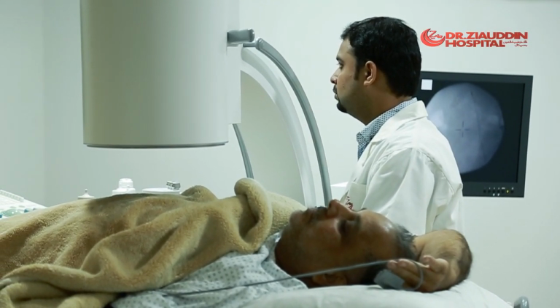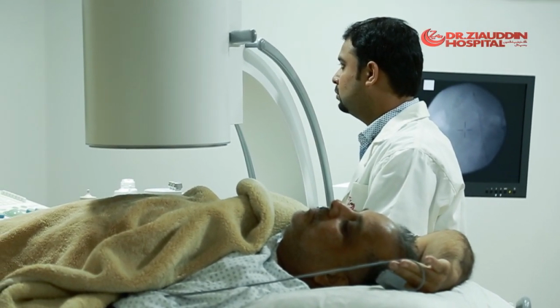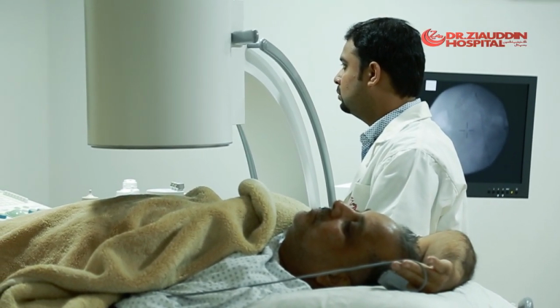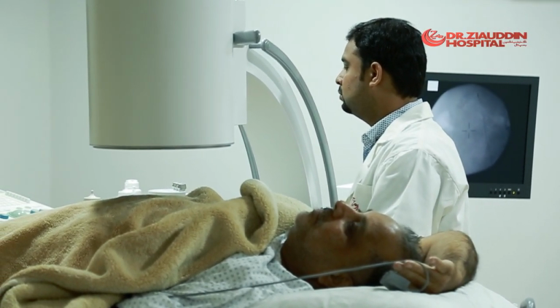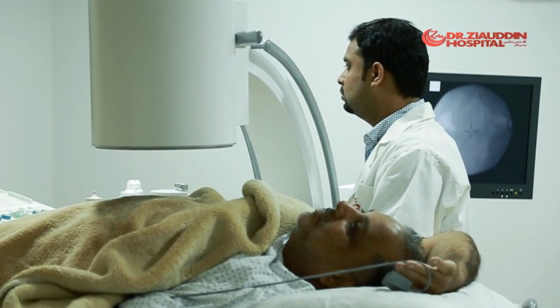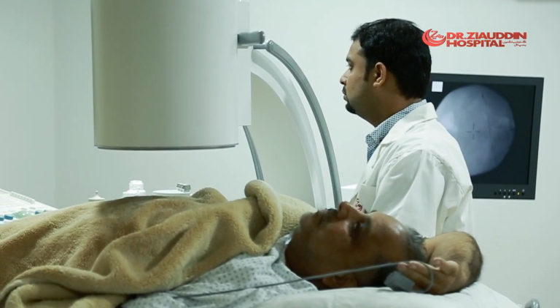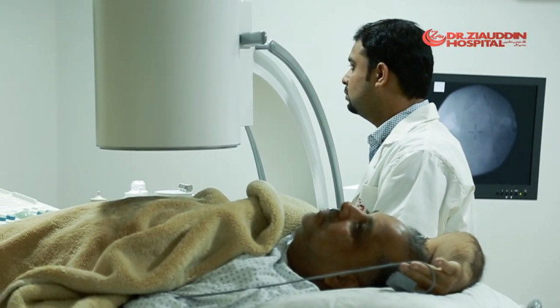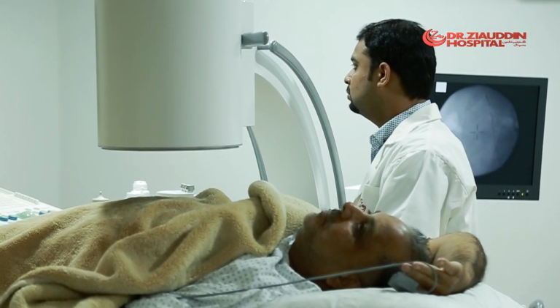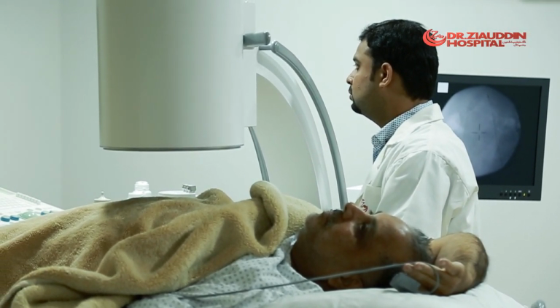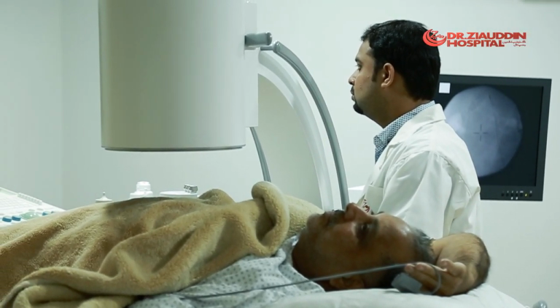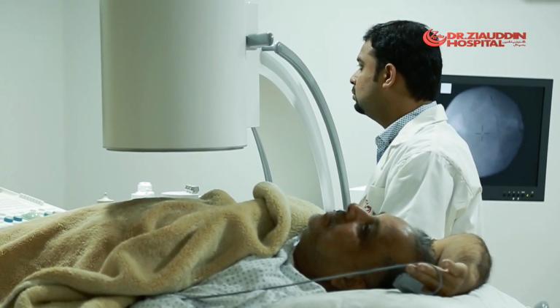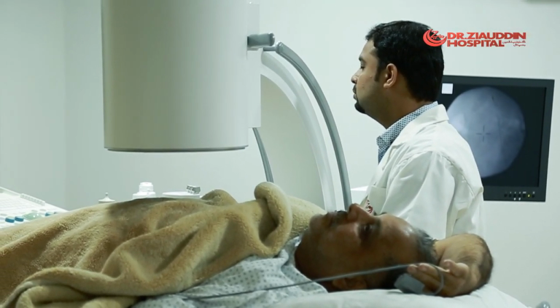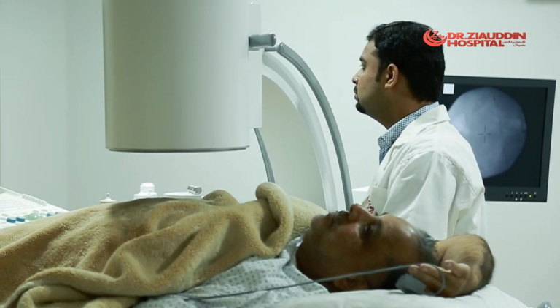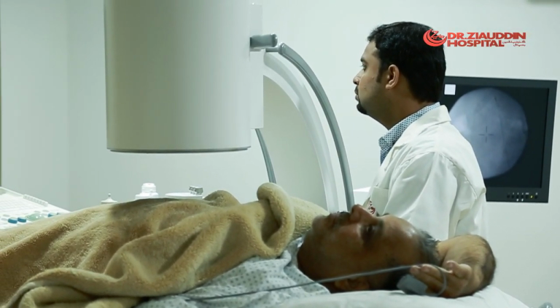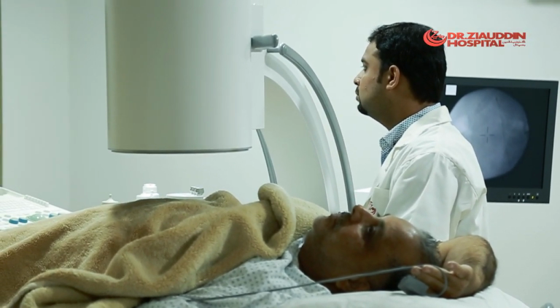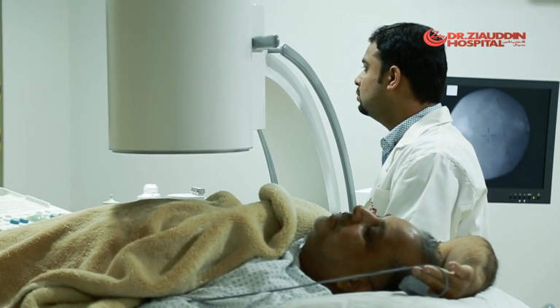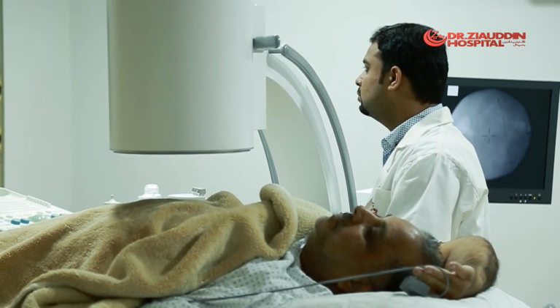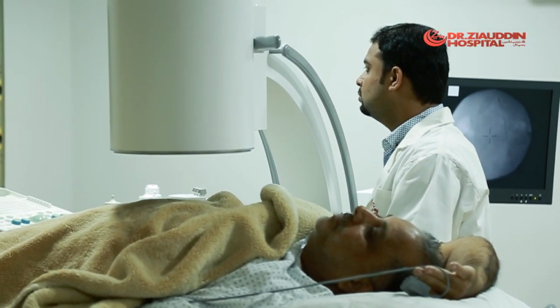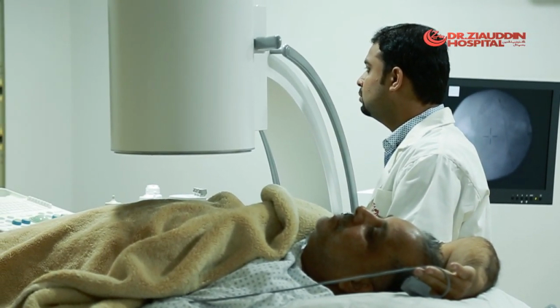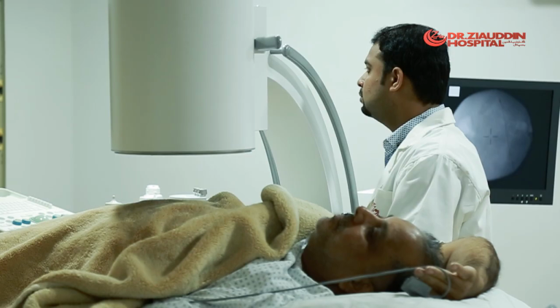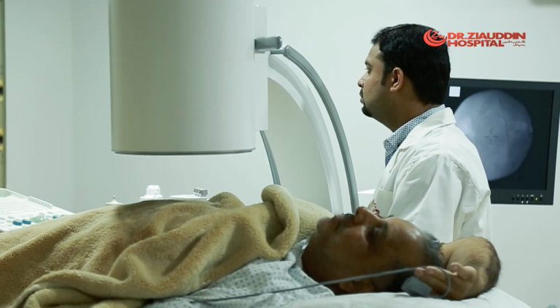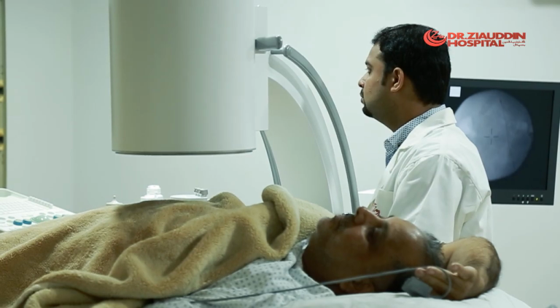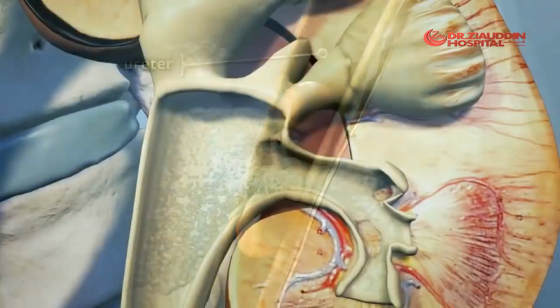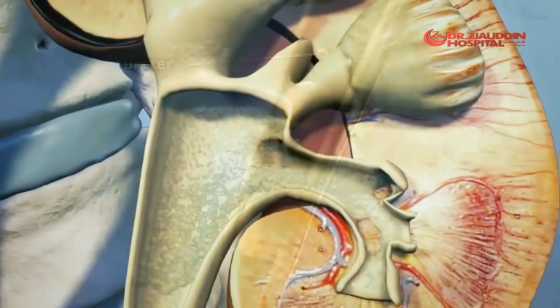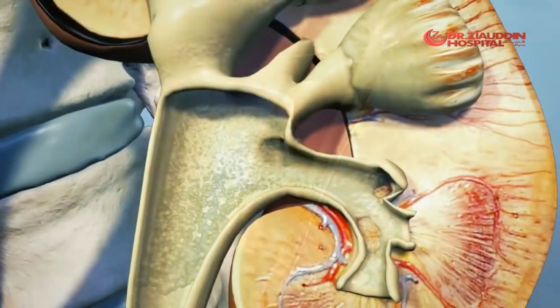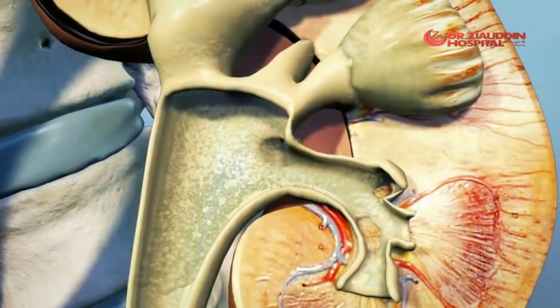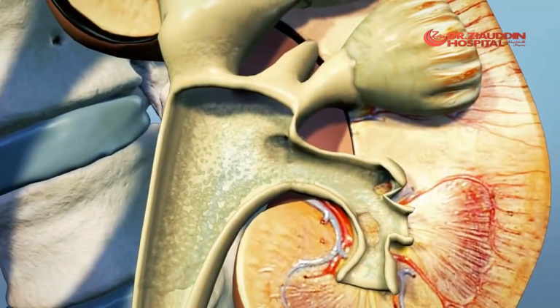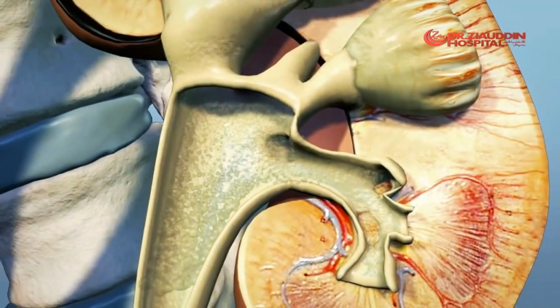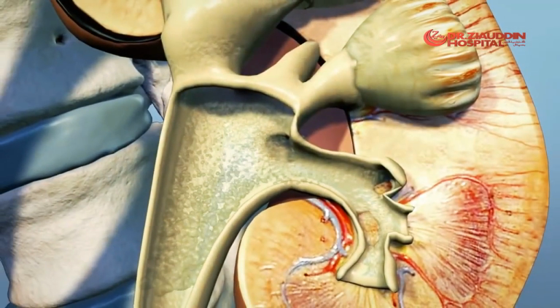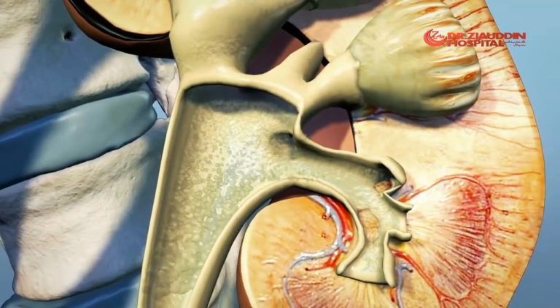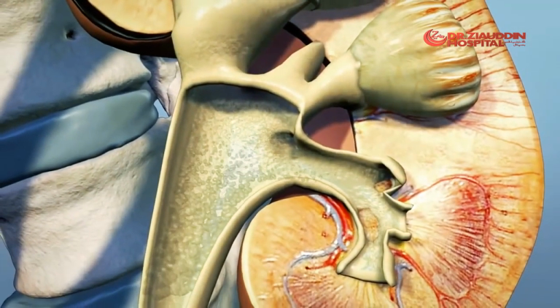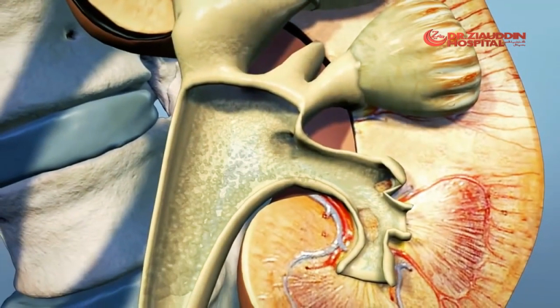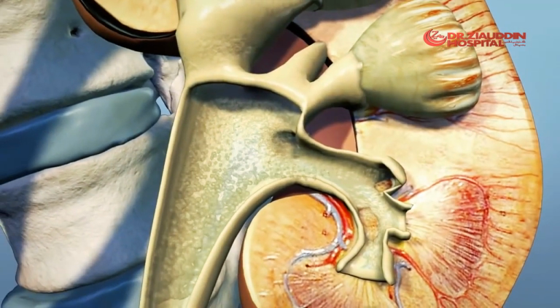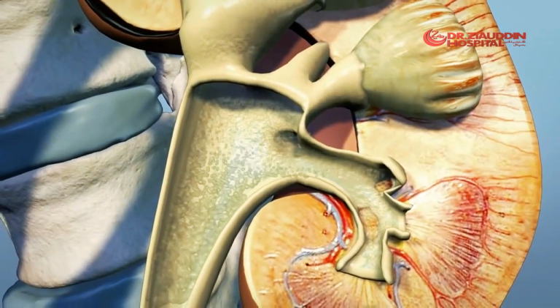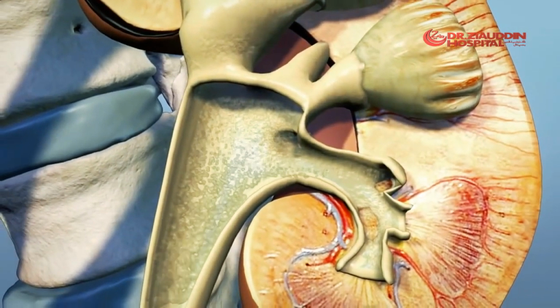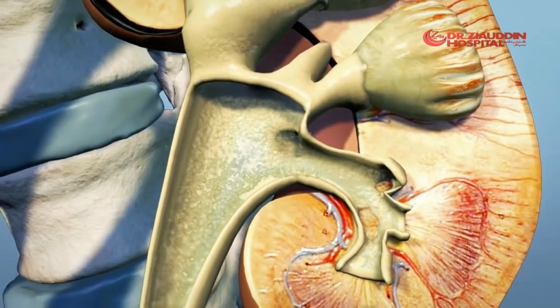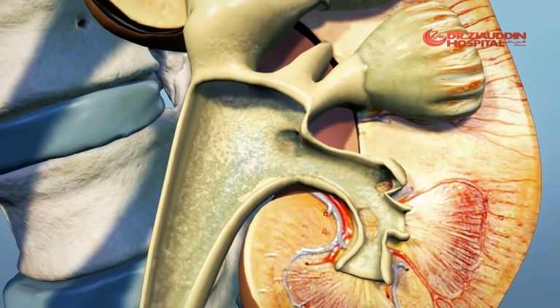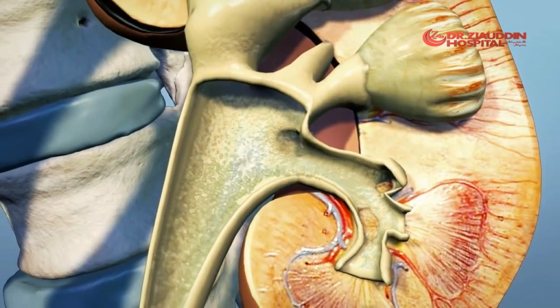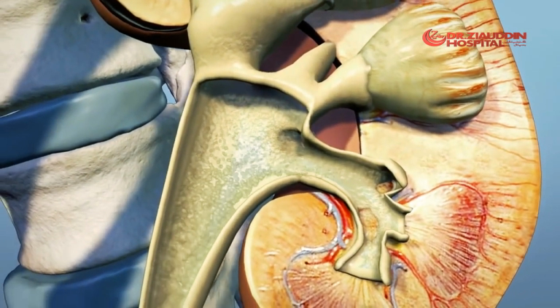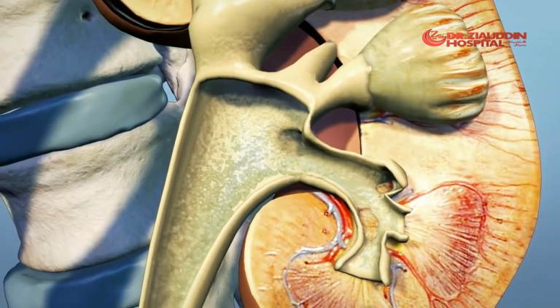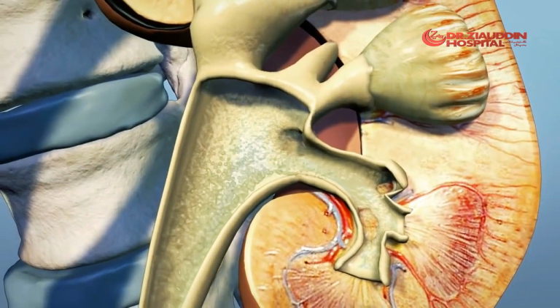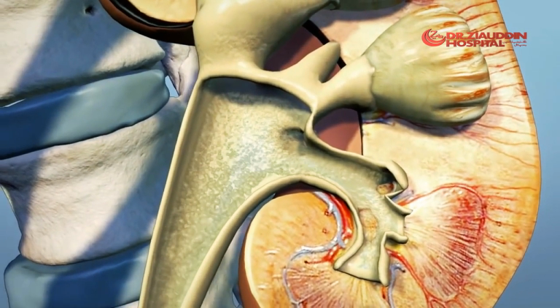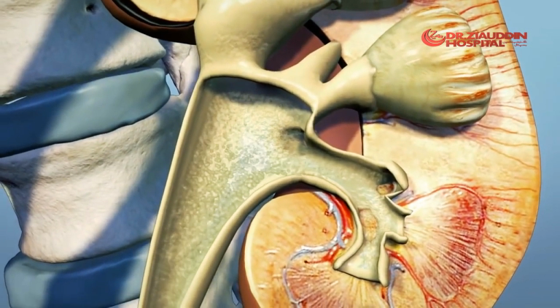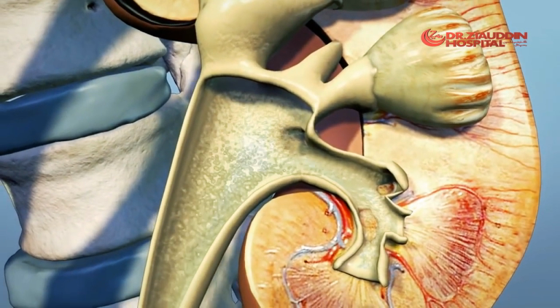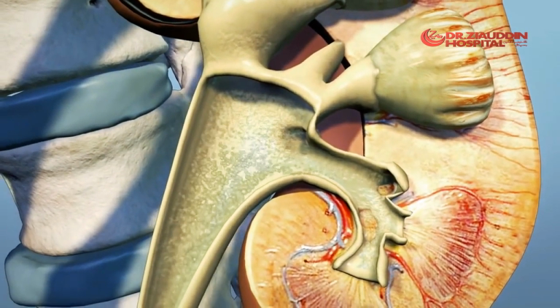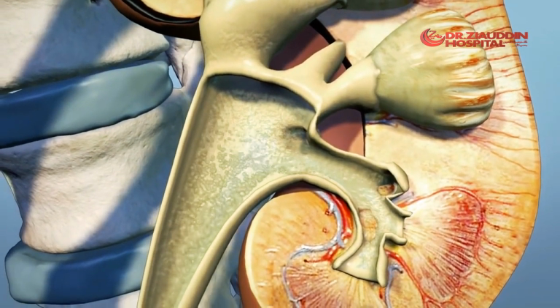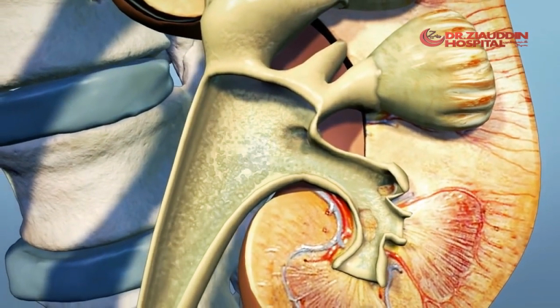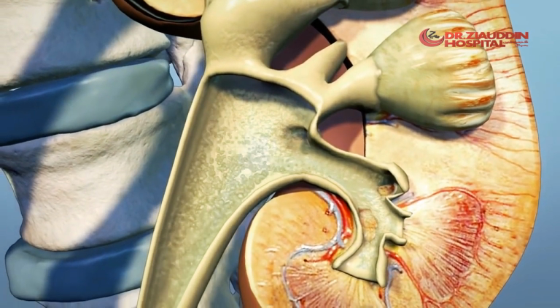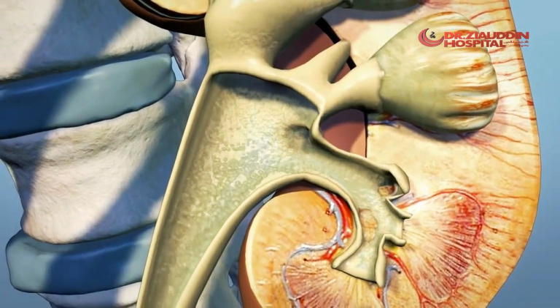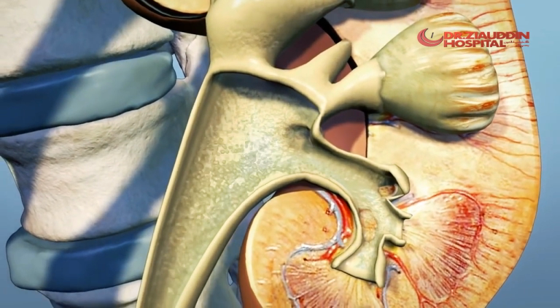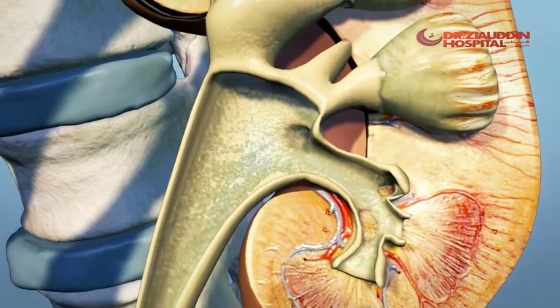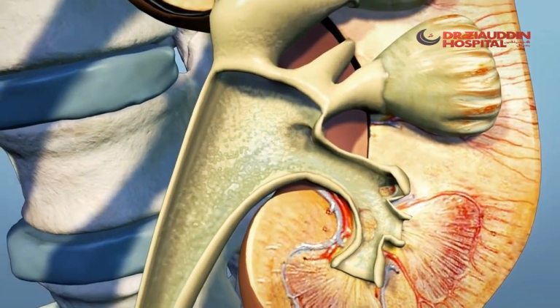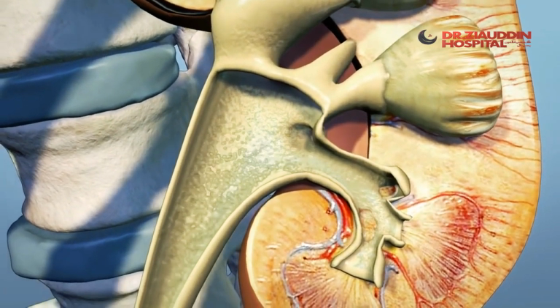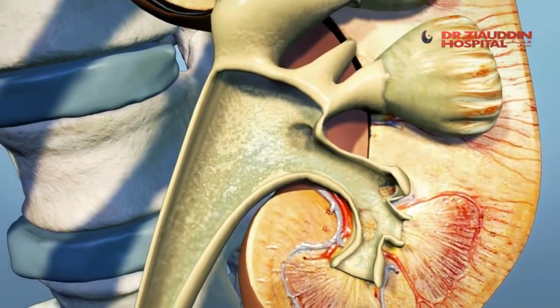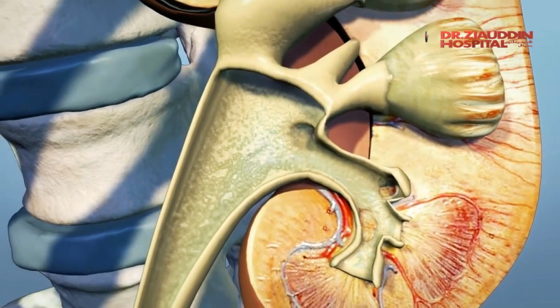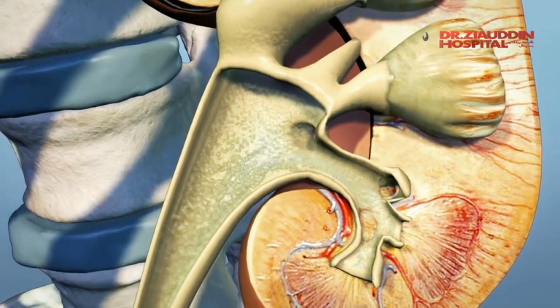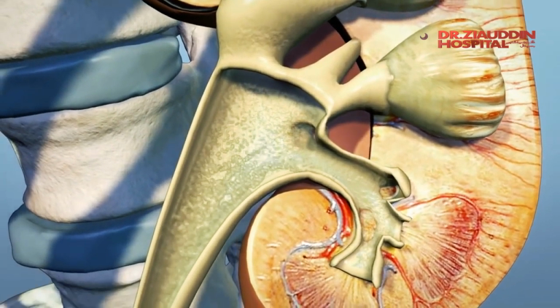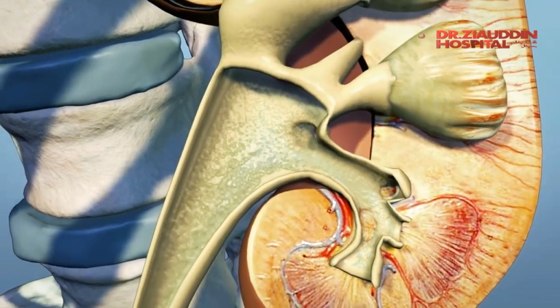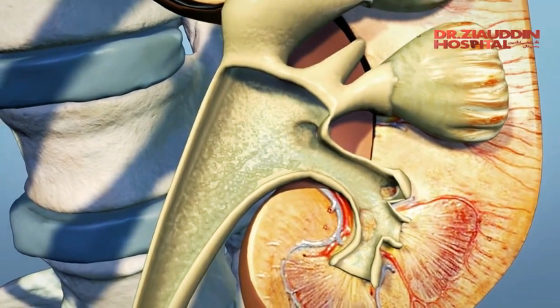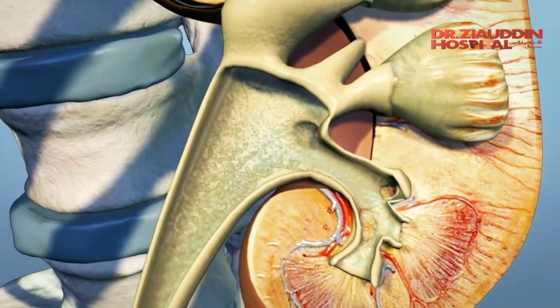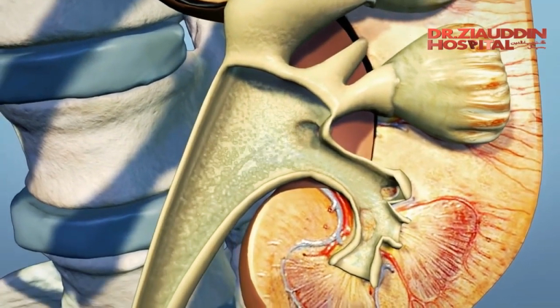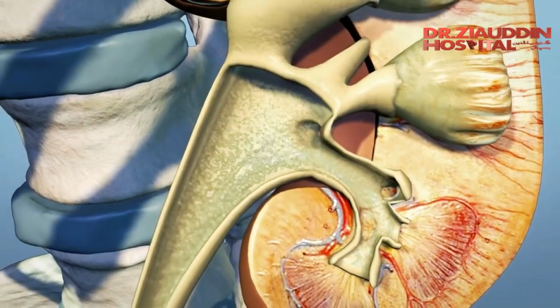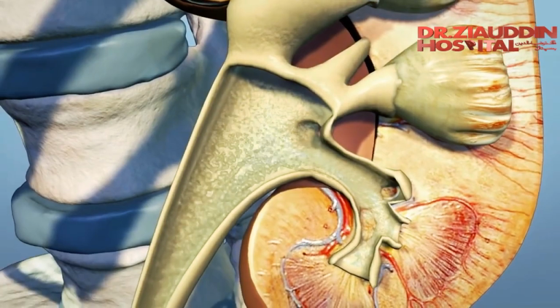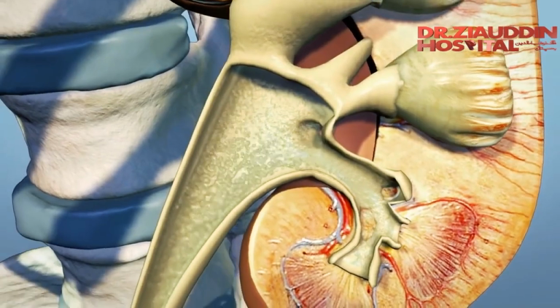Lithotripsy takes about 45 minutes up to an hour to perform. After the procedure, stone debris is removed from your kidneys through urination.